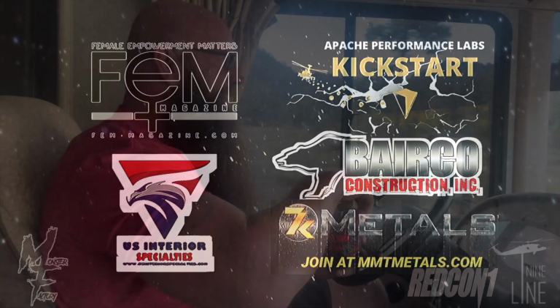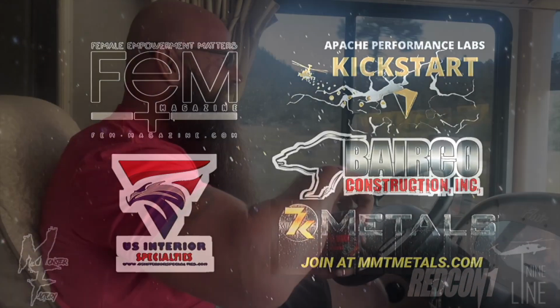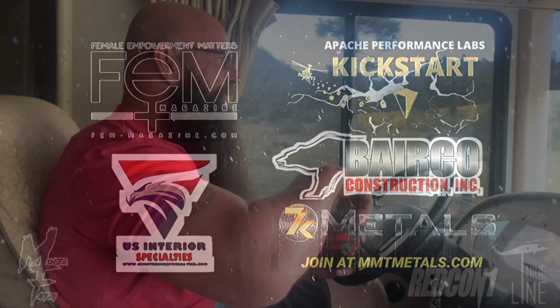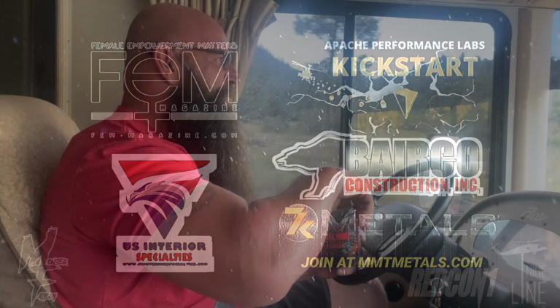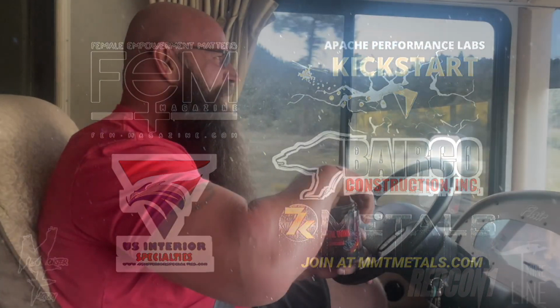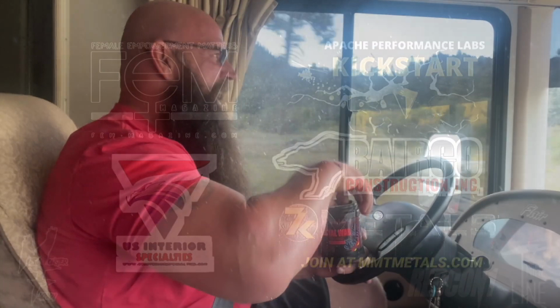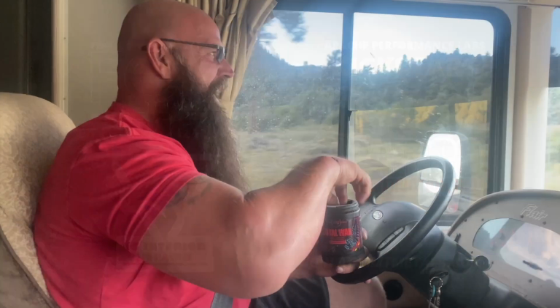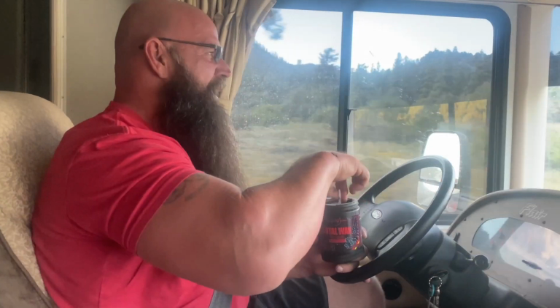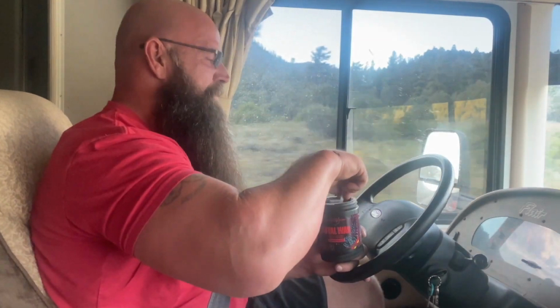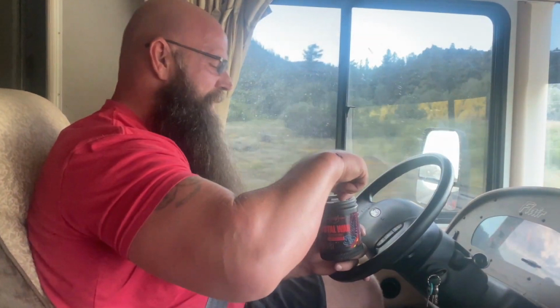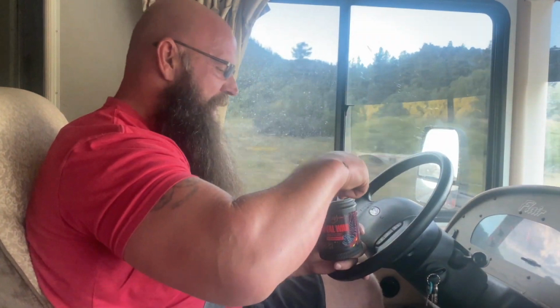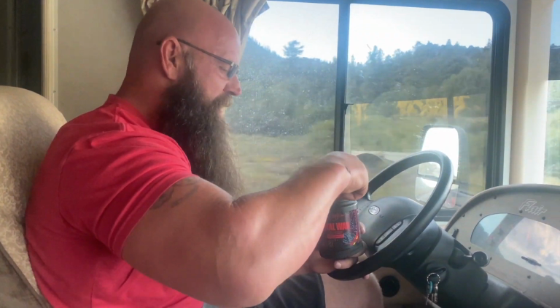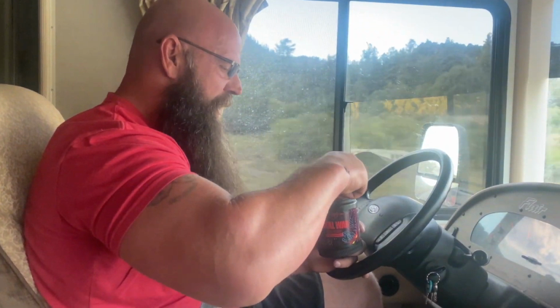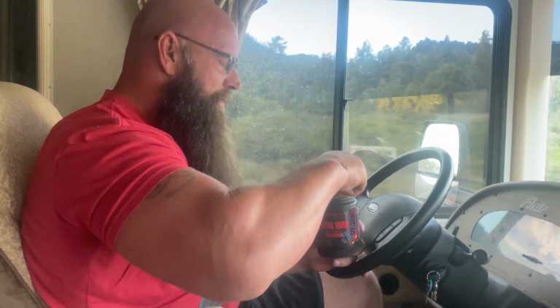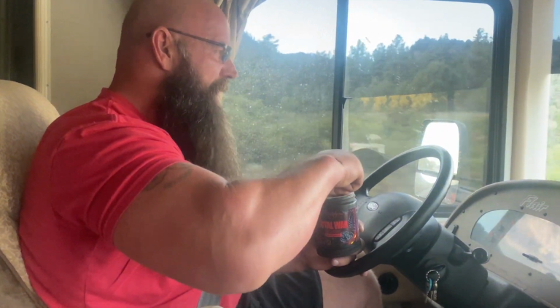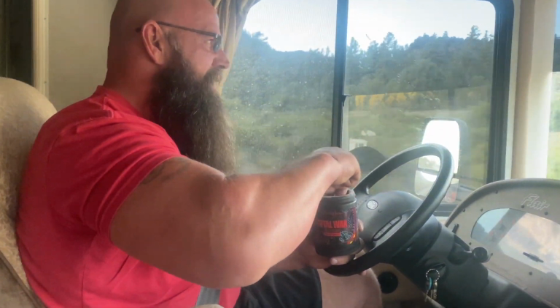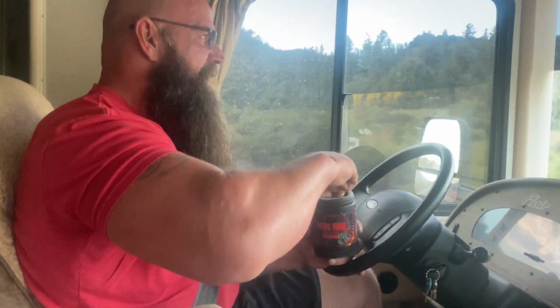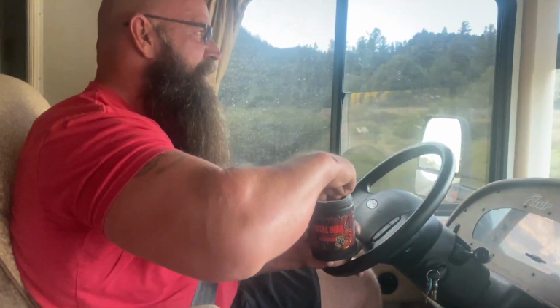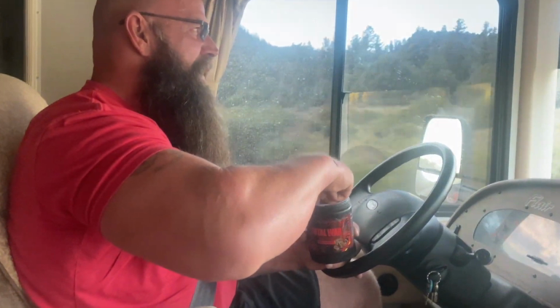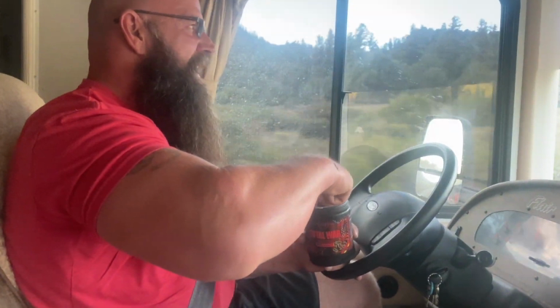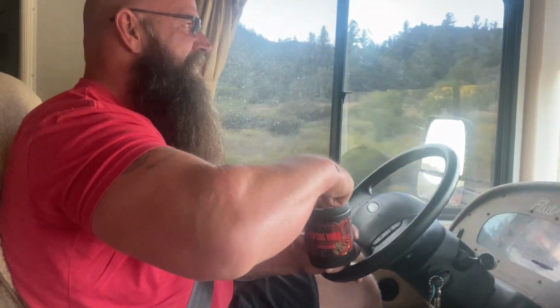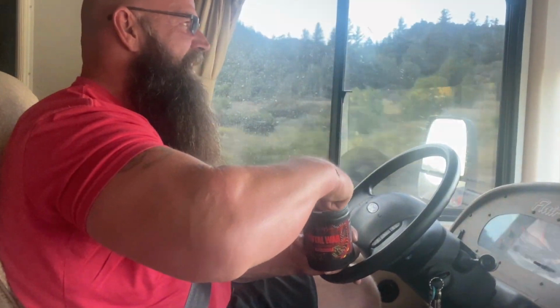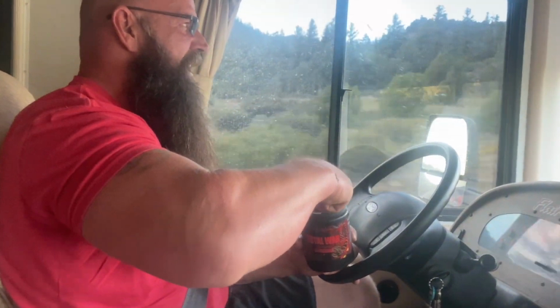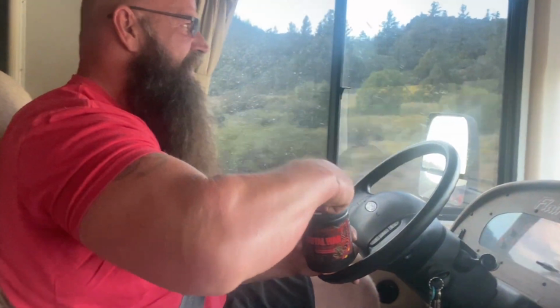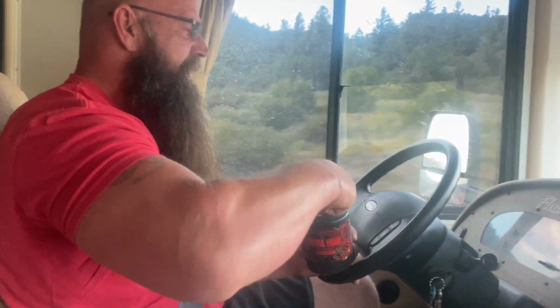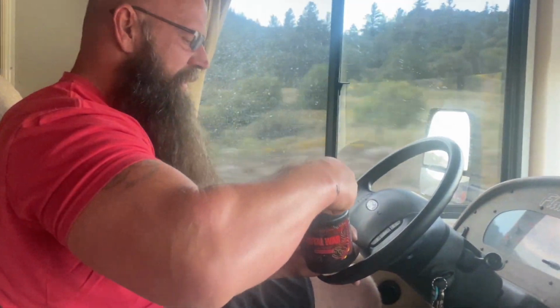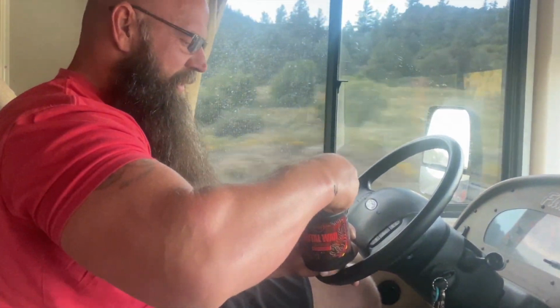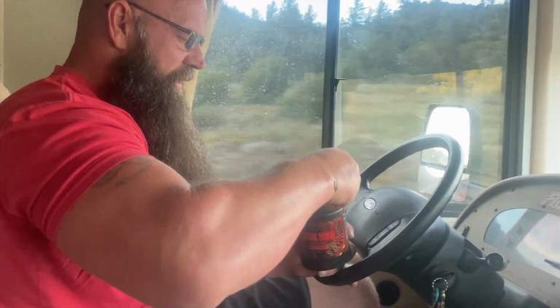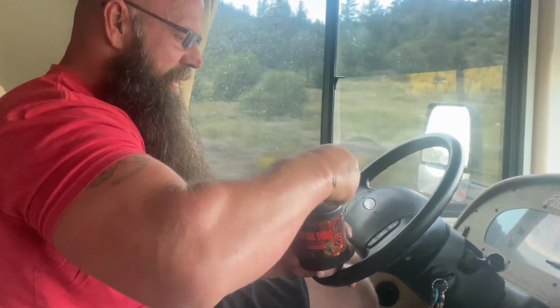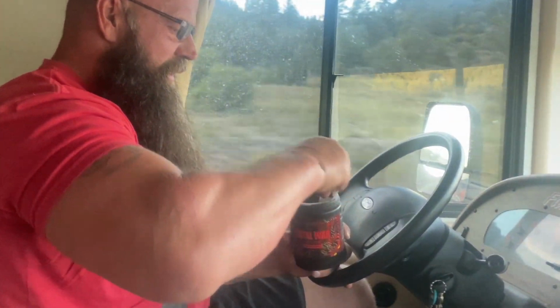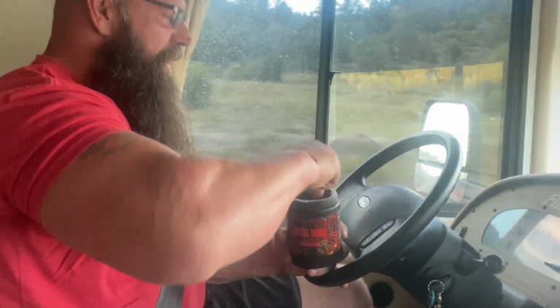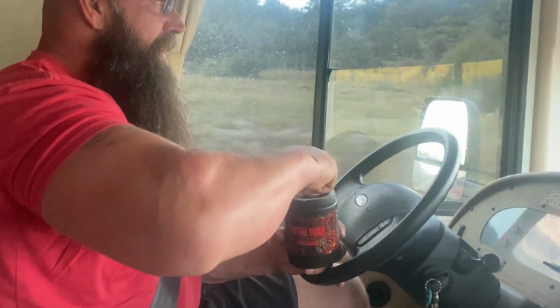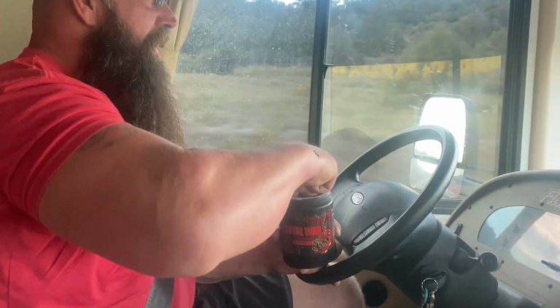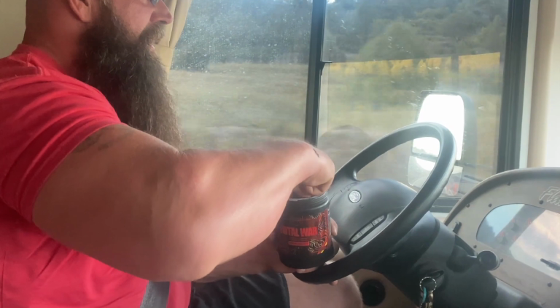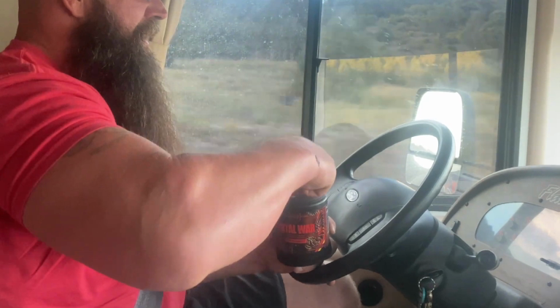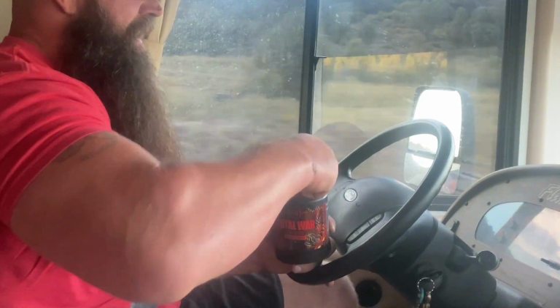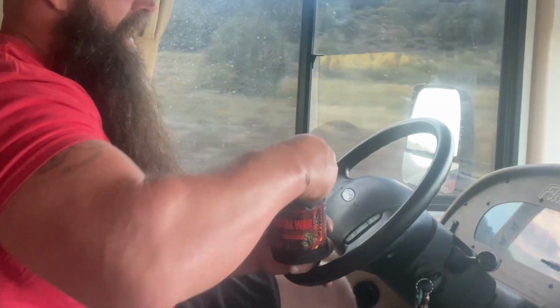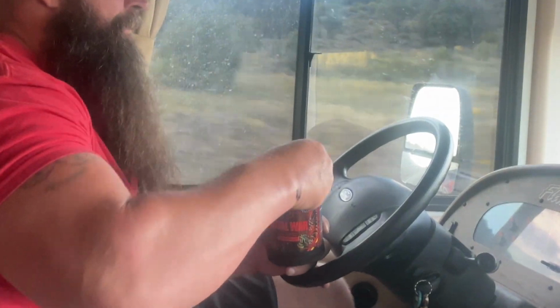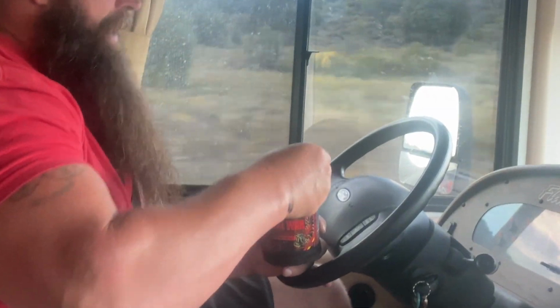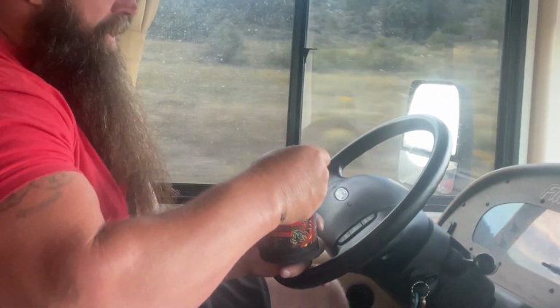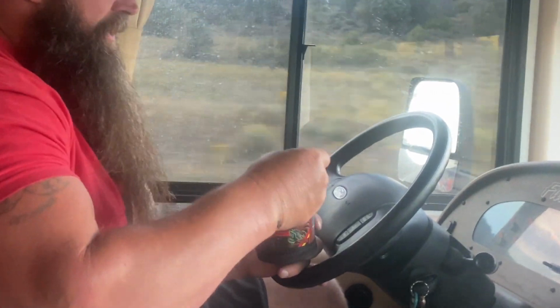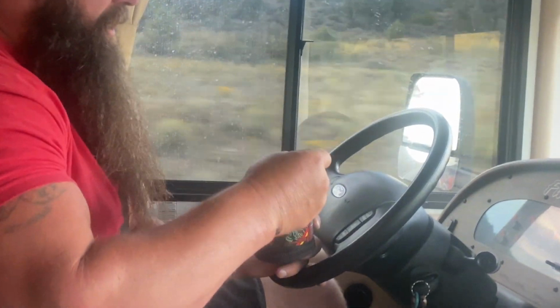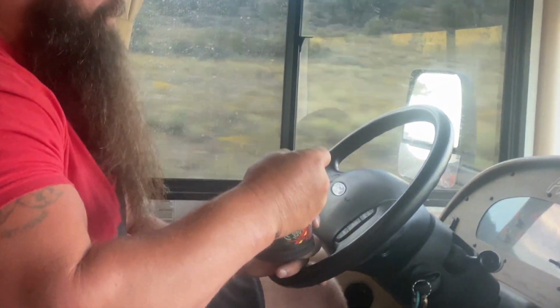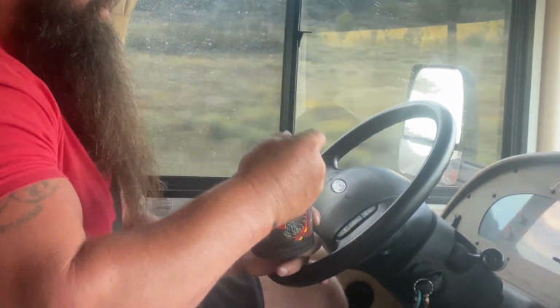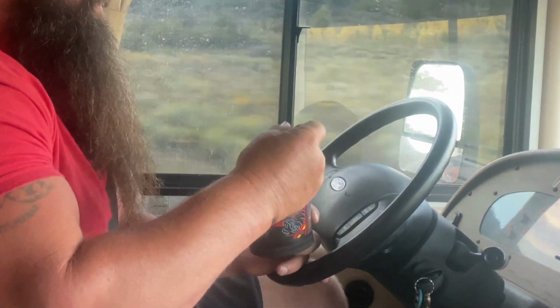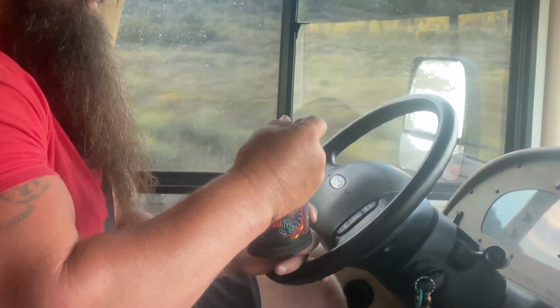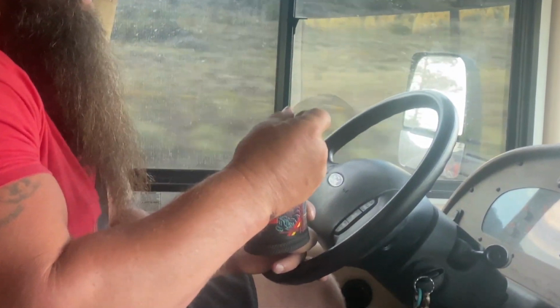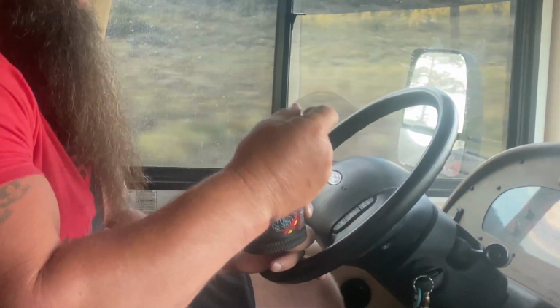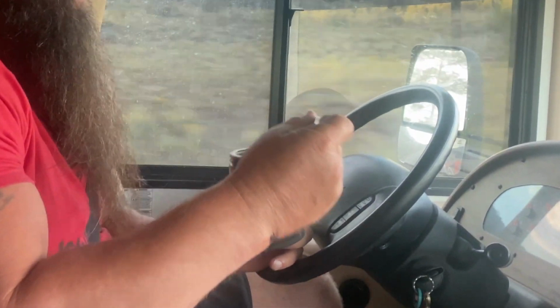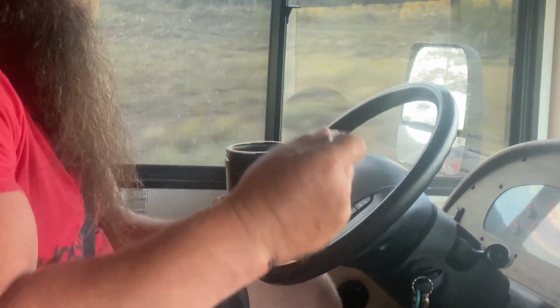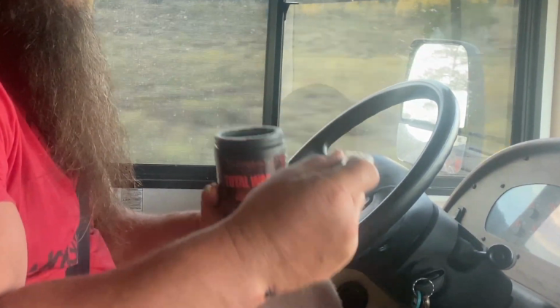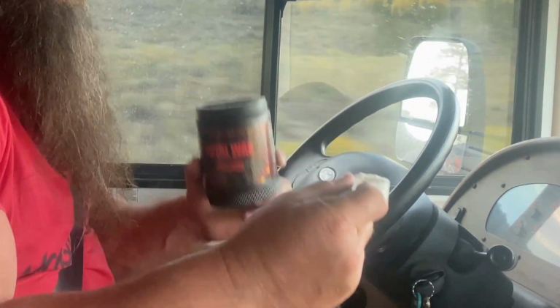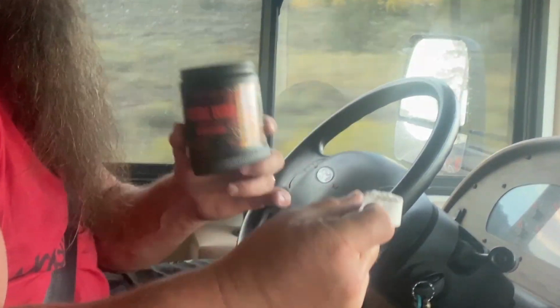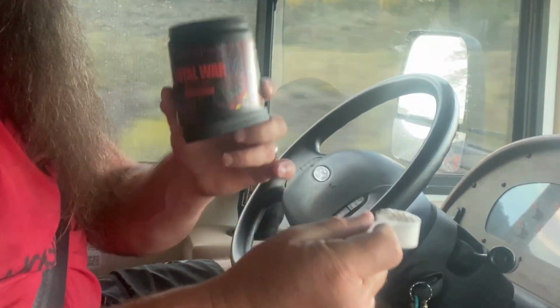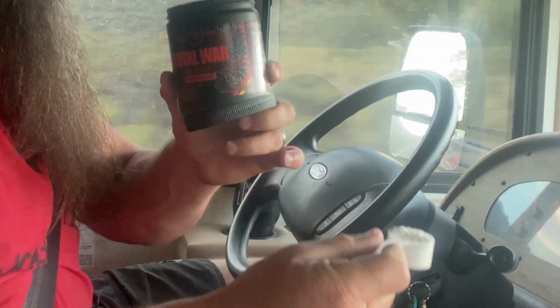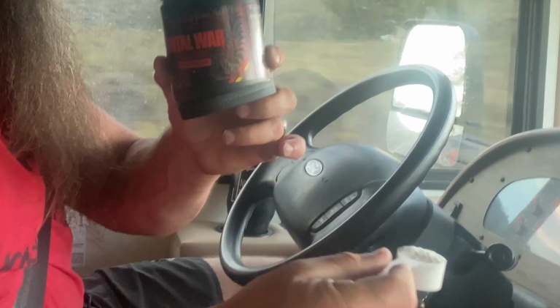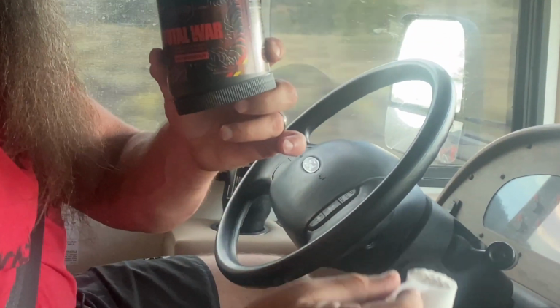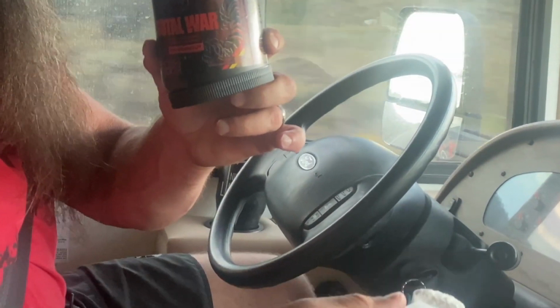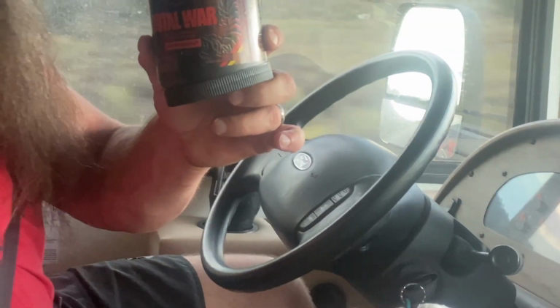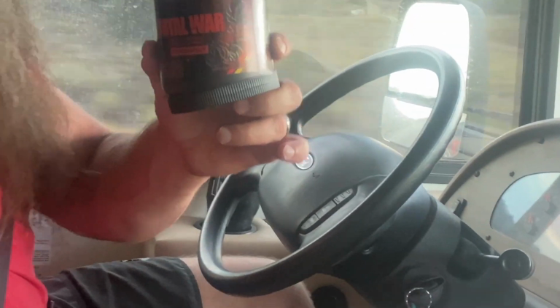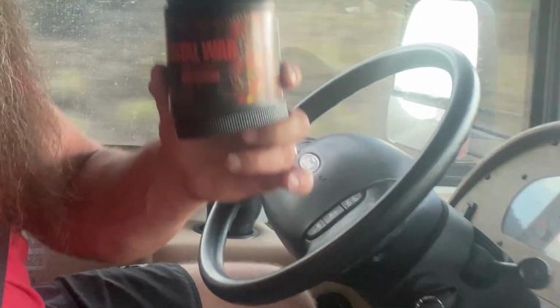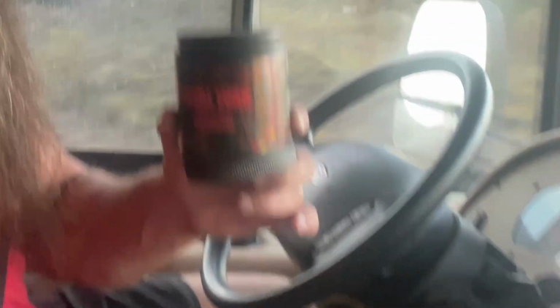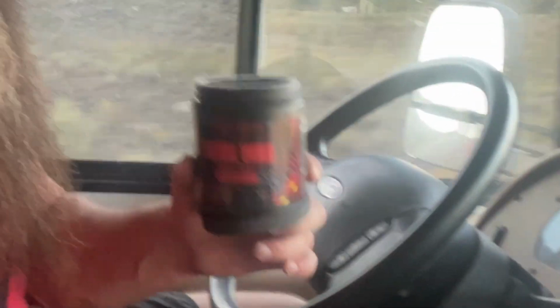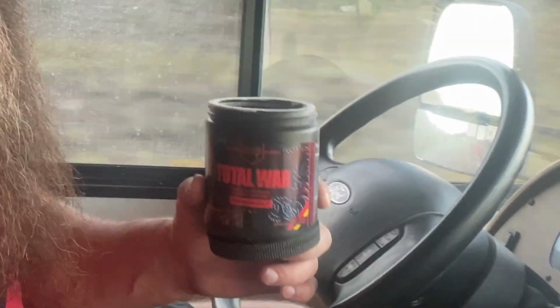Heading to my next arm wrestling training session. Got to power up. A little Total War.